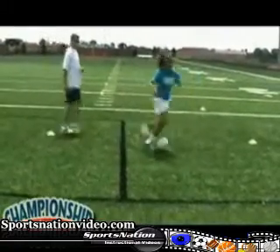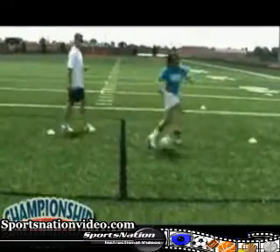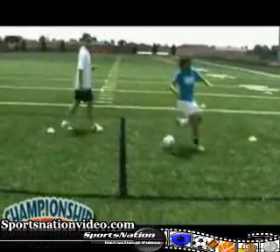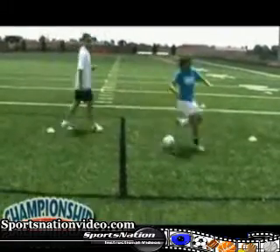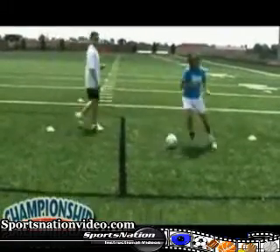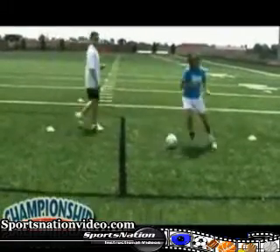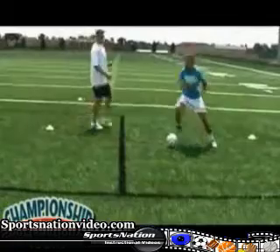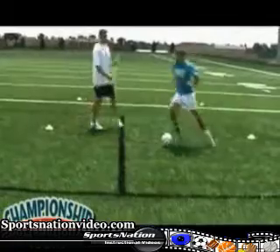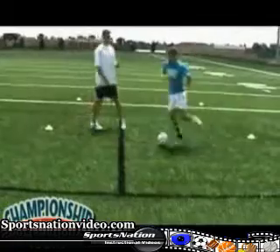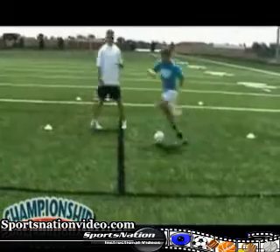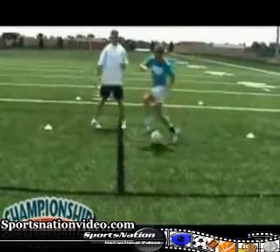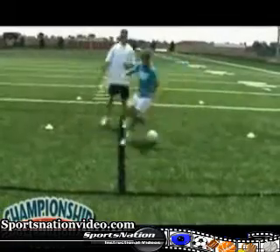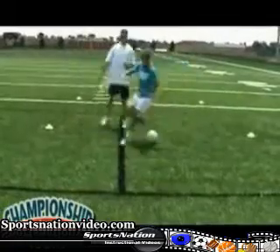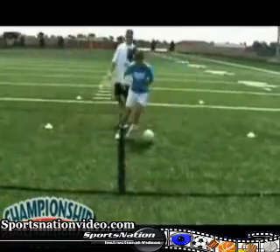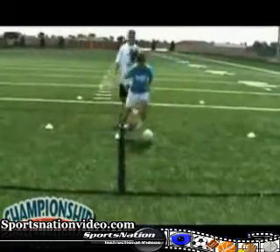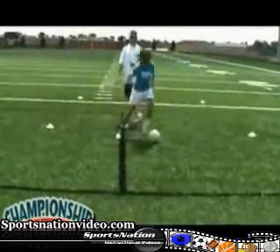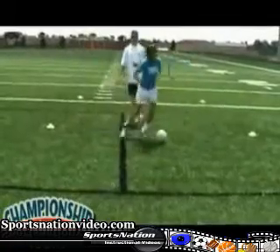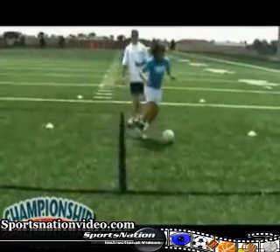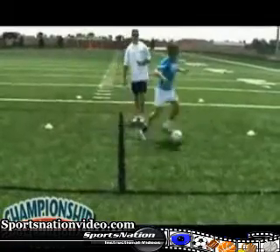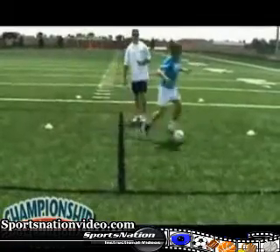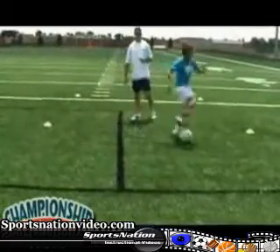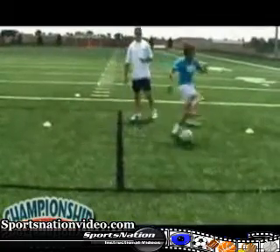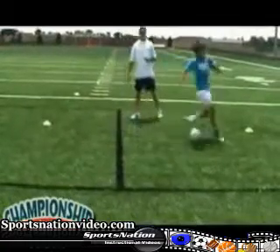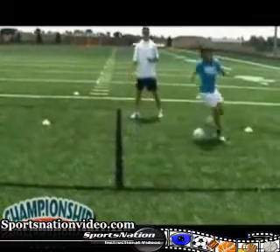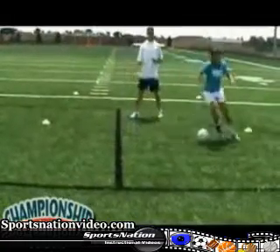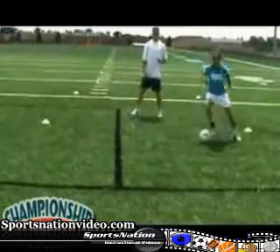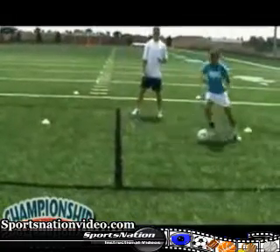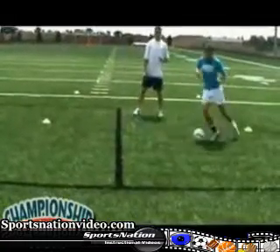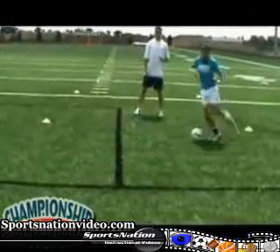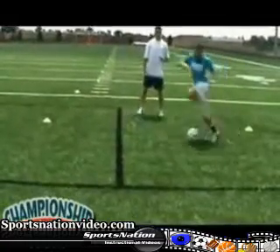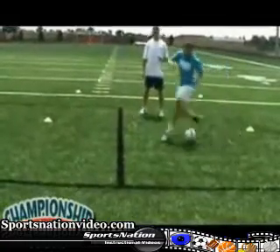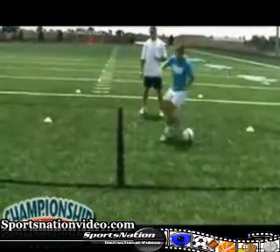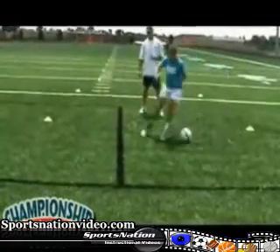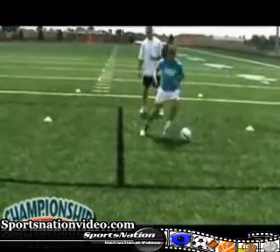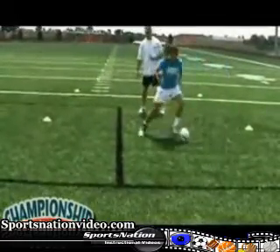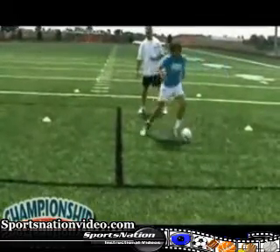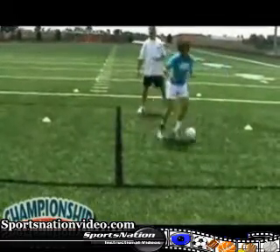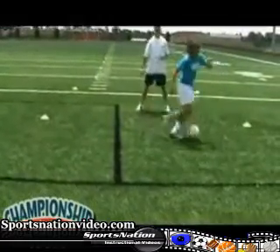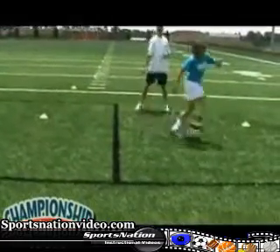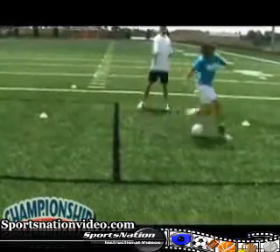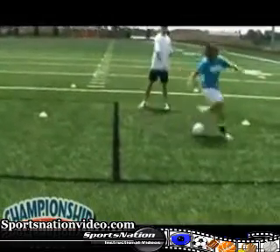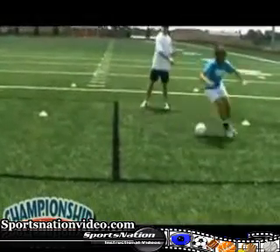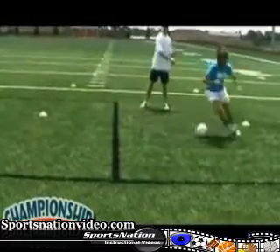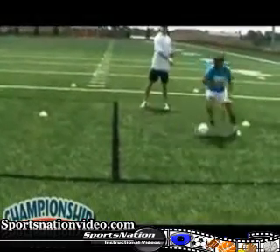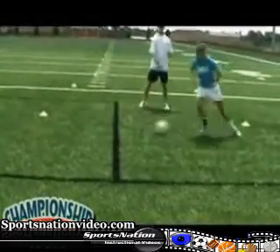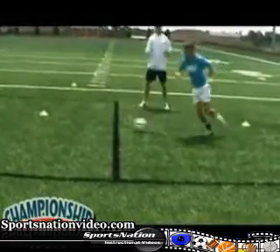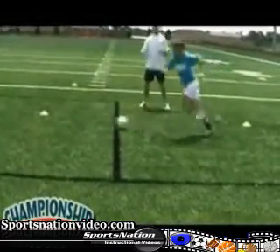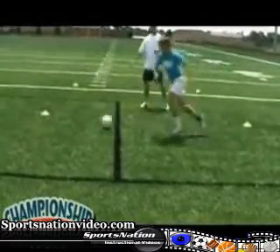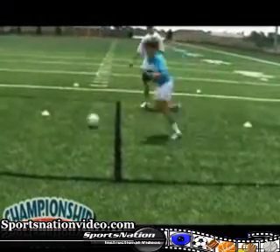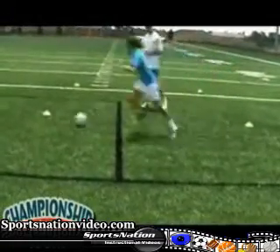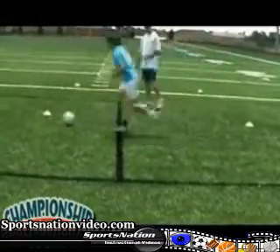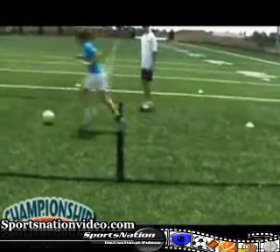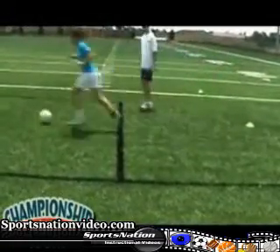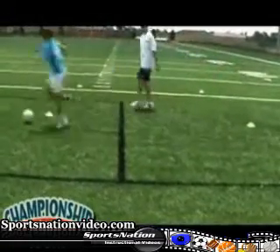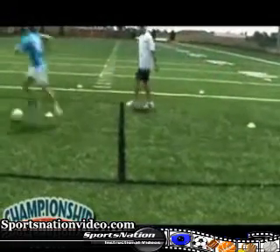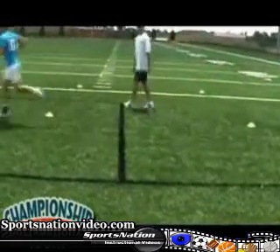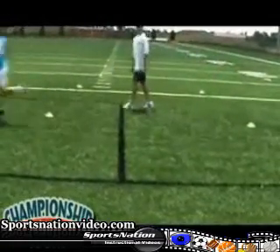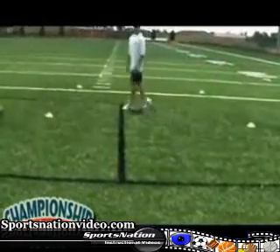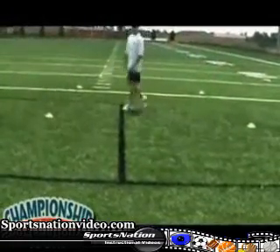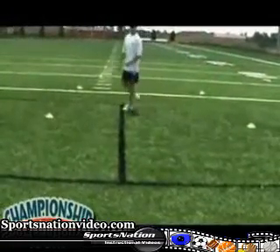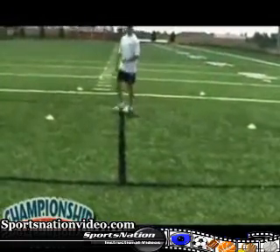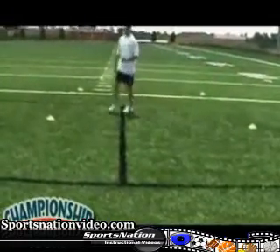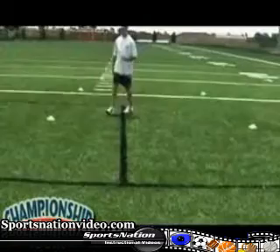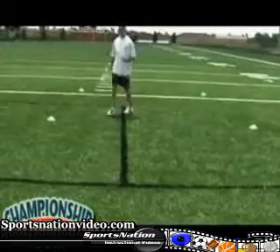Now she's going to progress real quick. I'm going to call it, she's going to step over and sprint out of it. Go. Step over, sprint out. And we run.